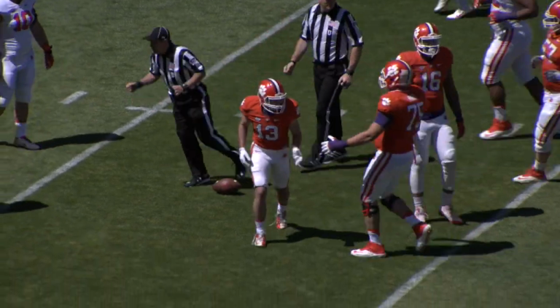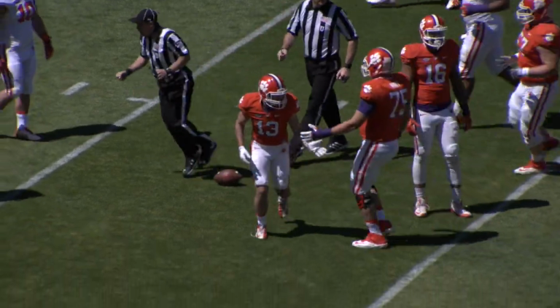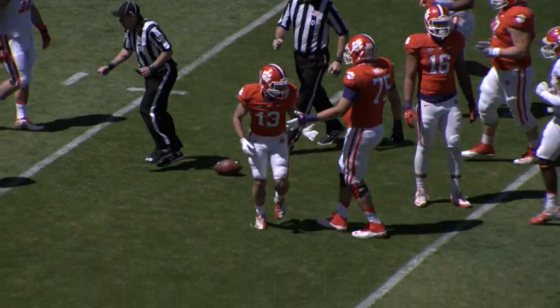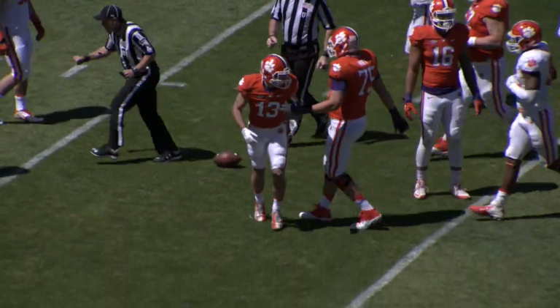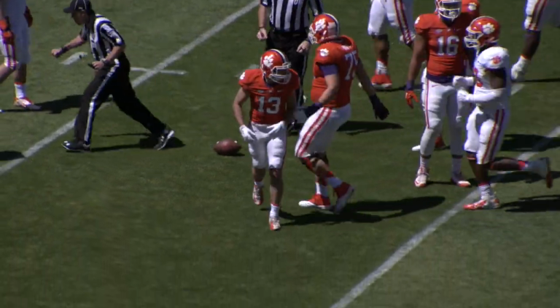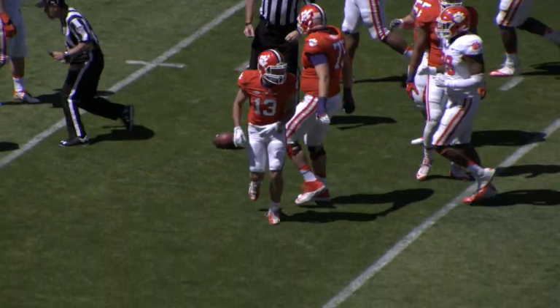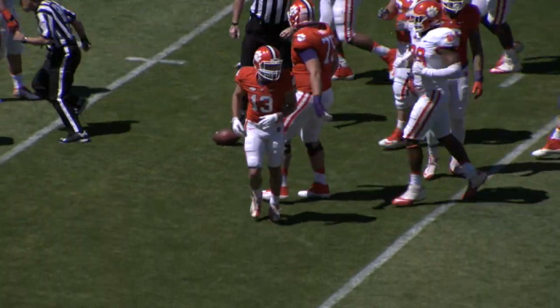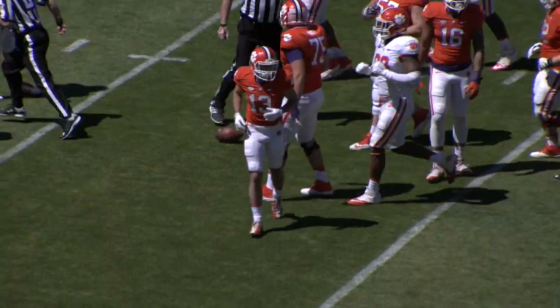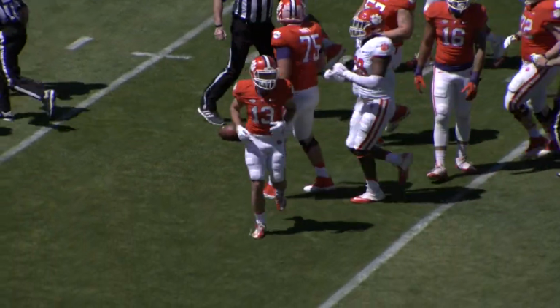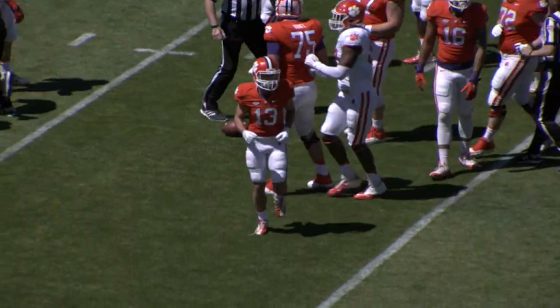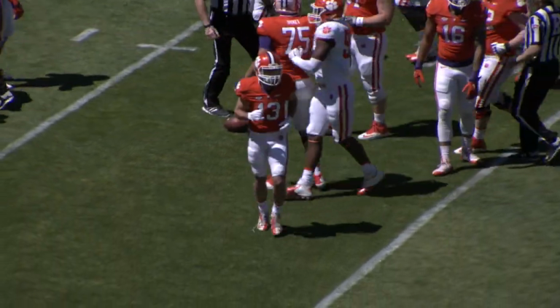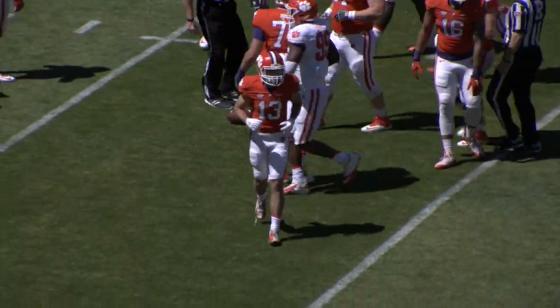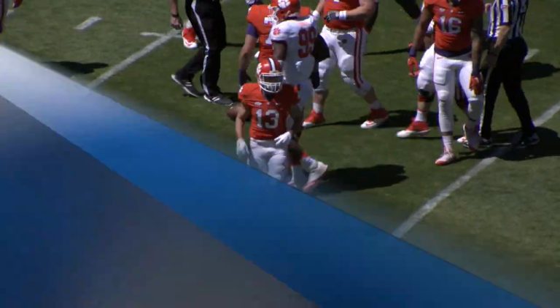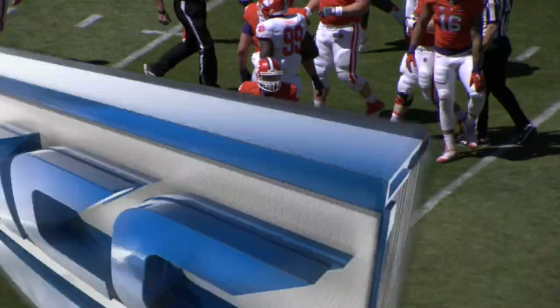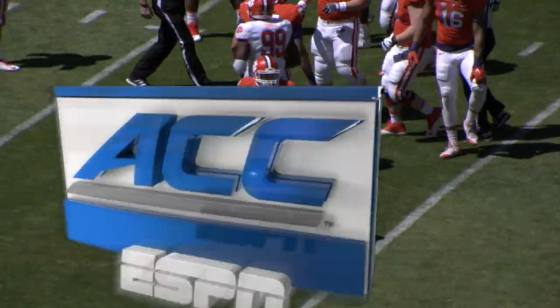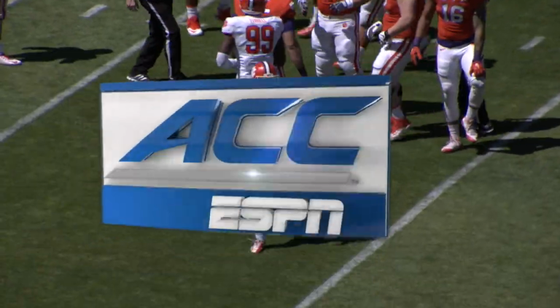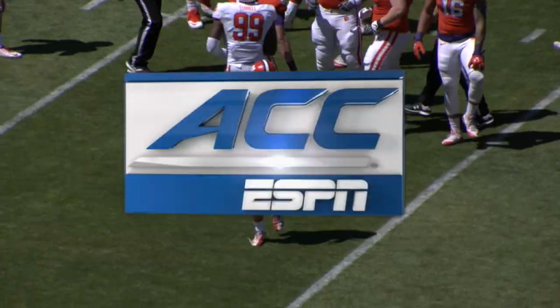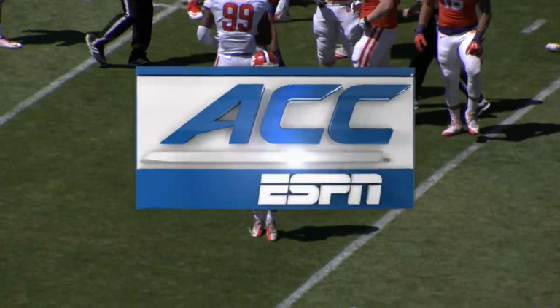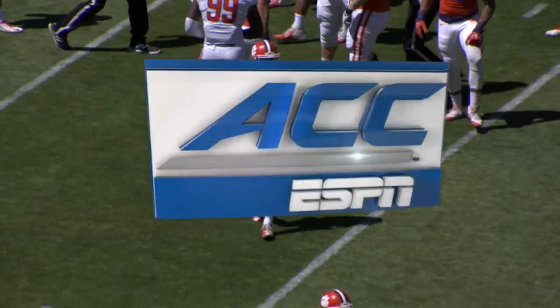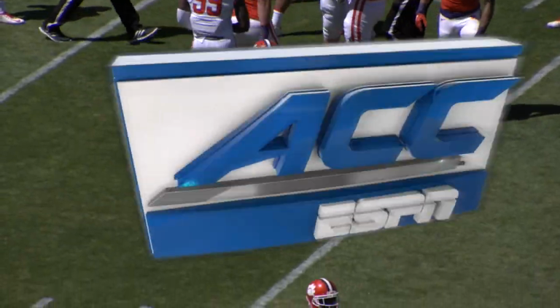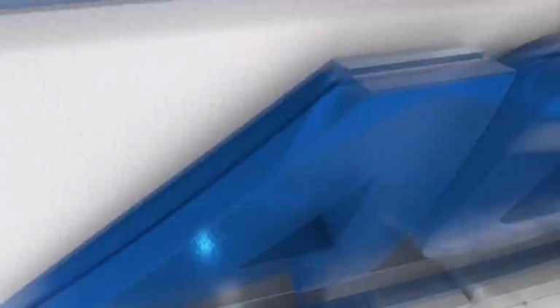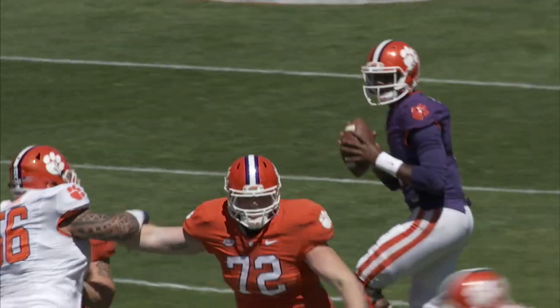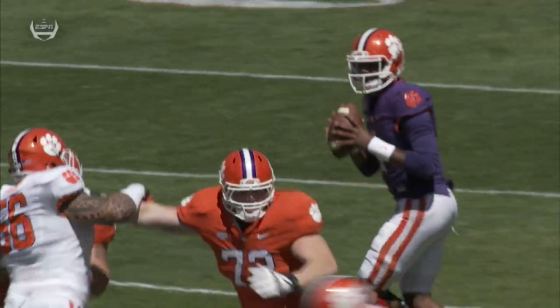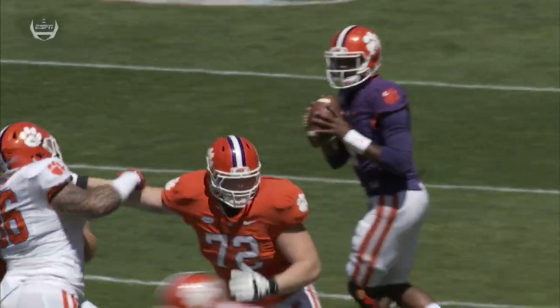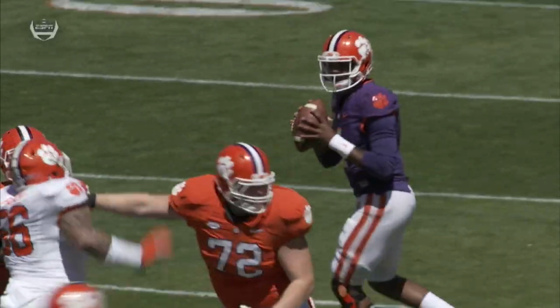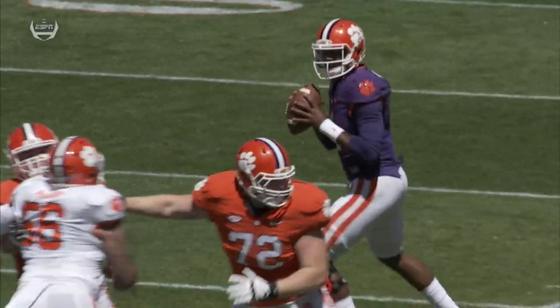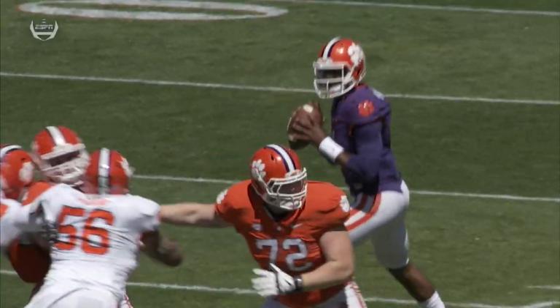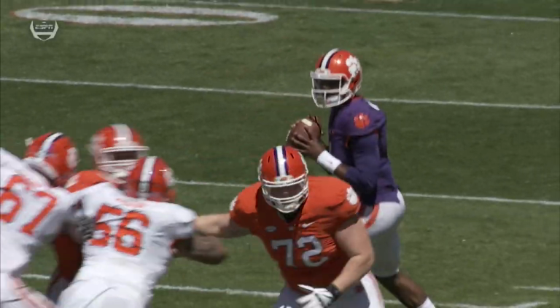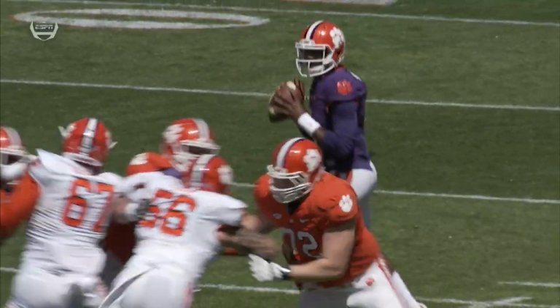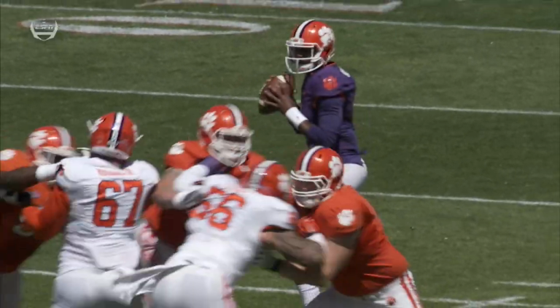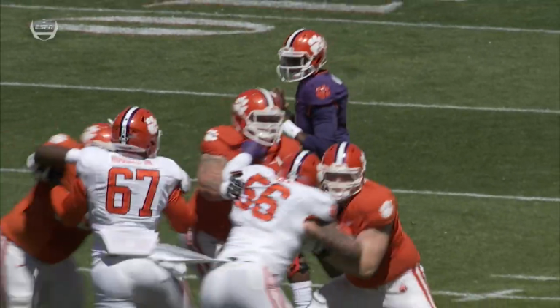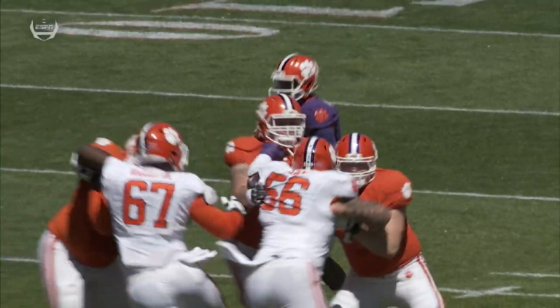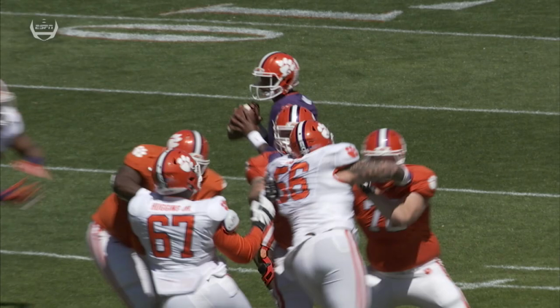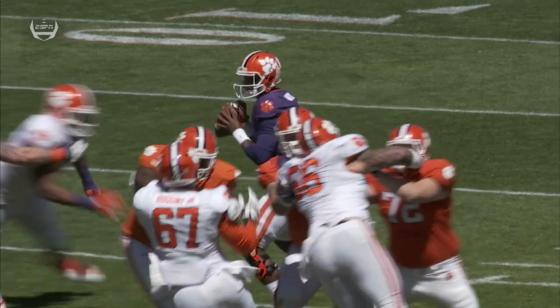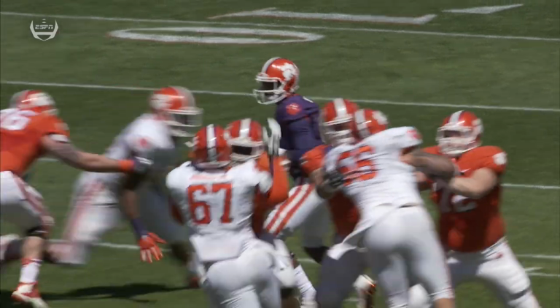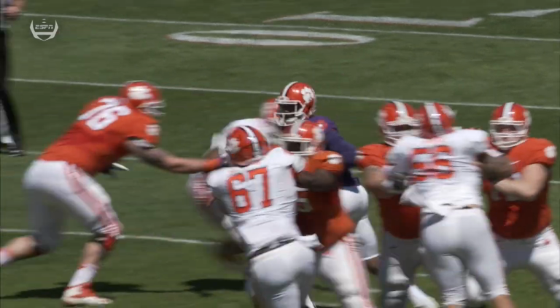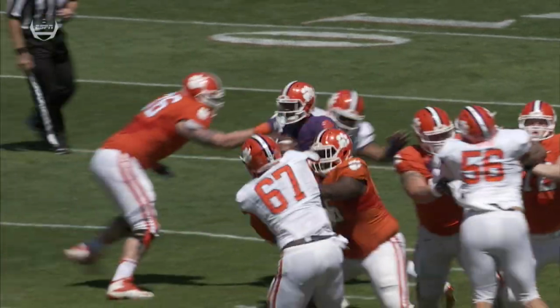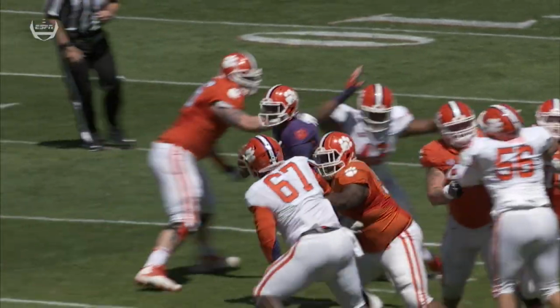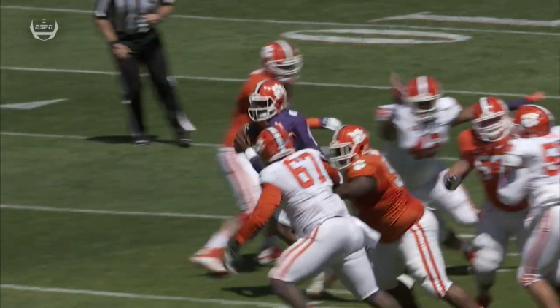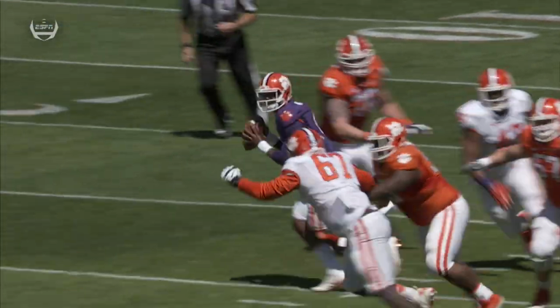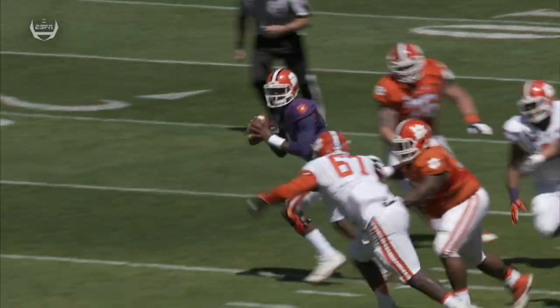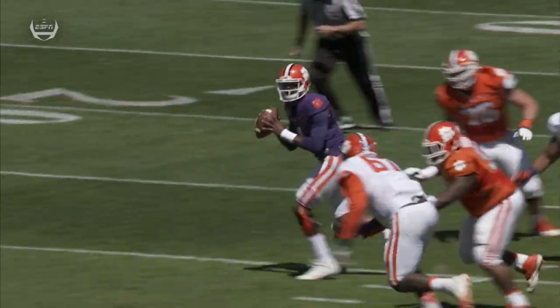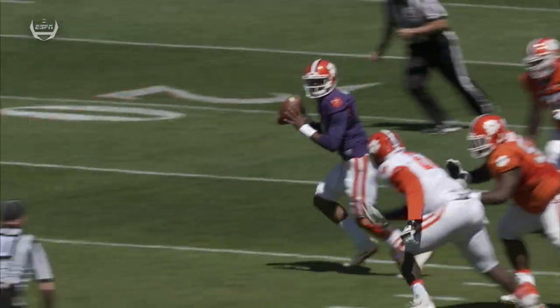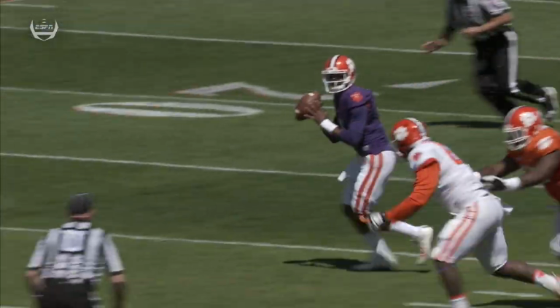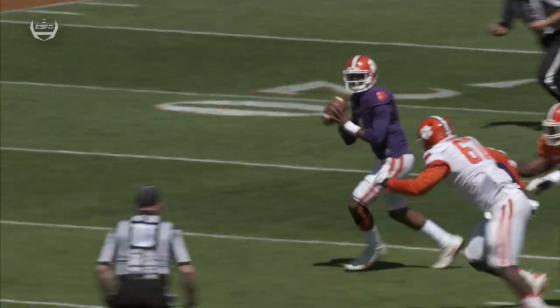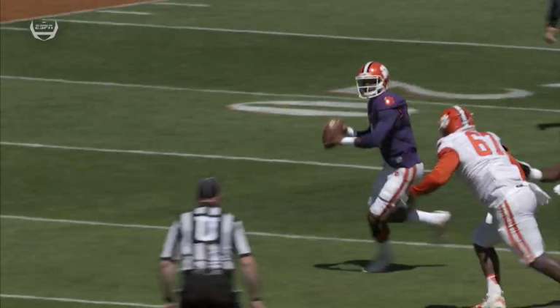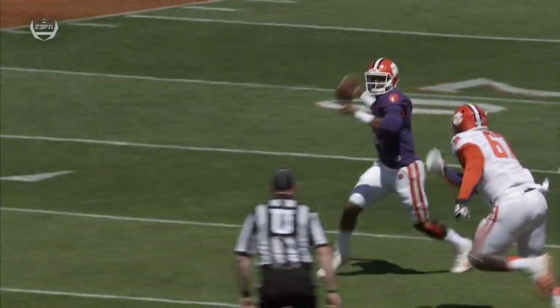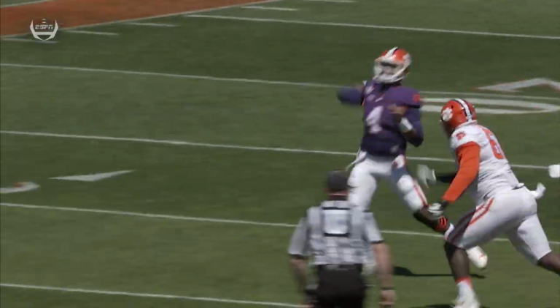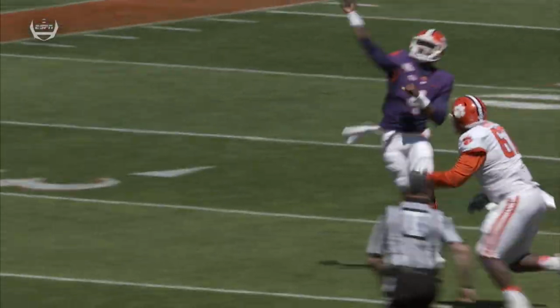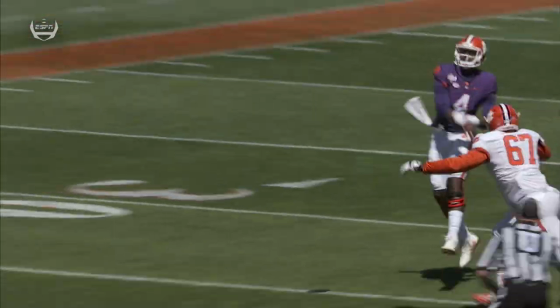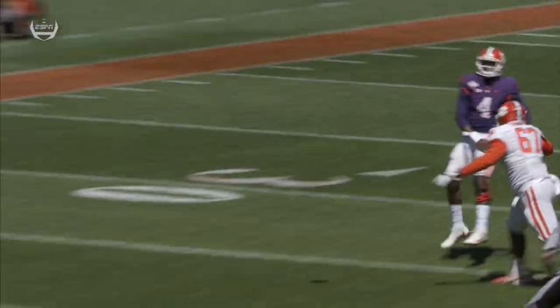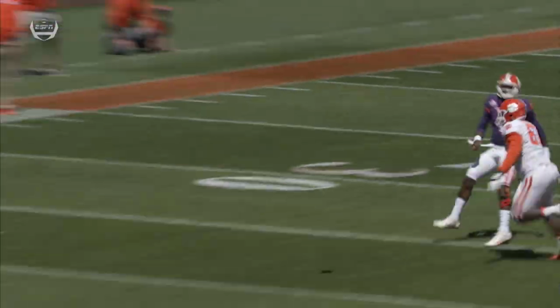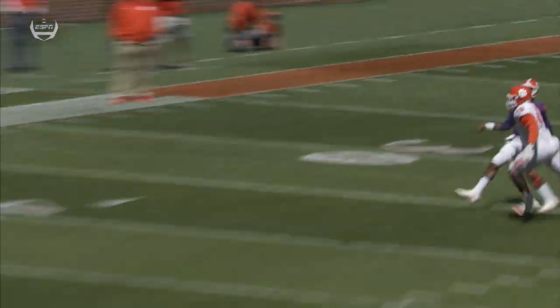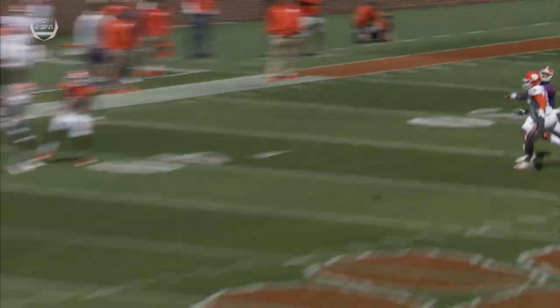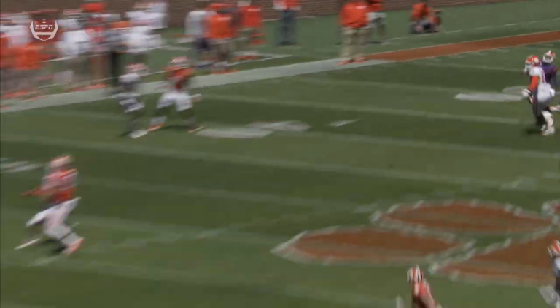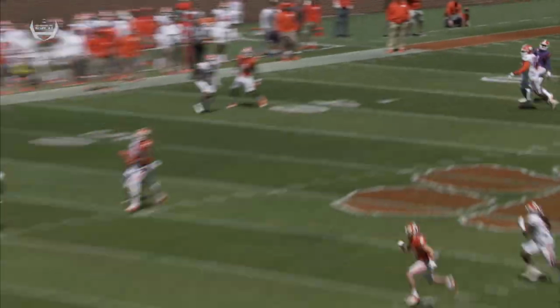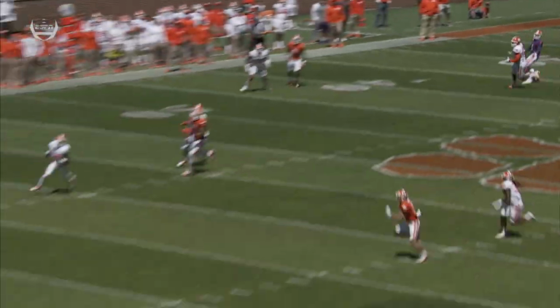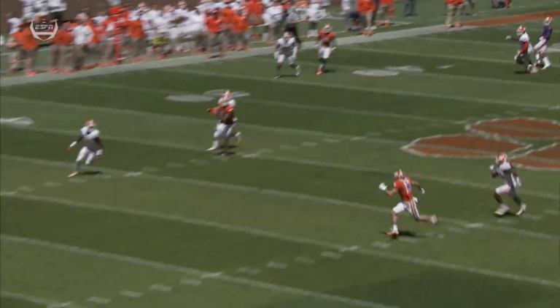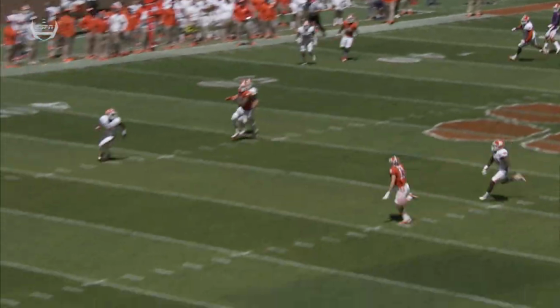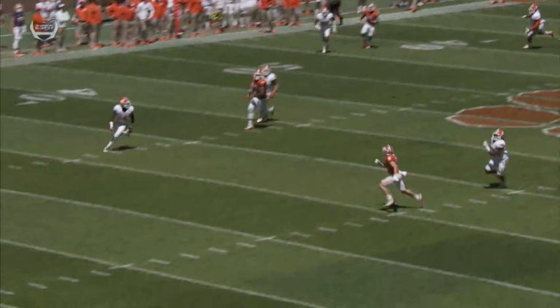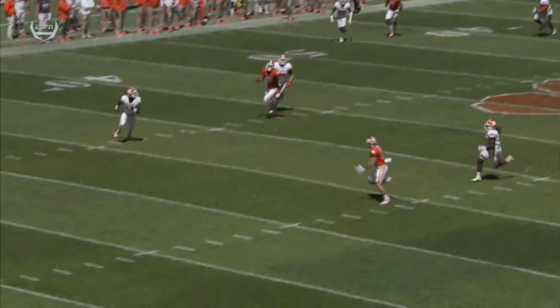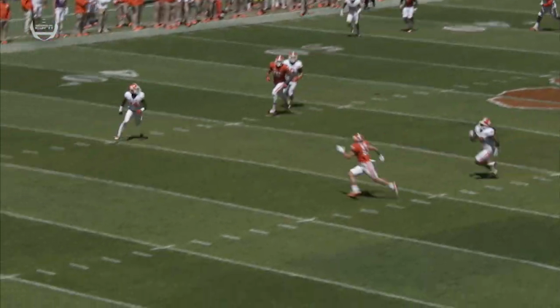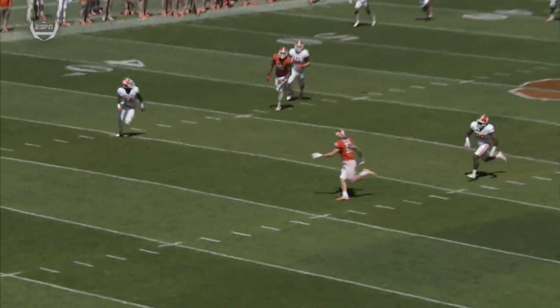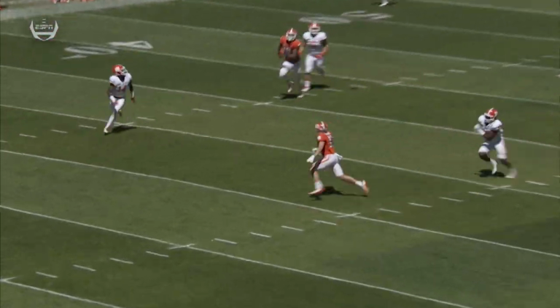Hunter Renfro, one of the heroes of the national championship game, caught two touchdowns for number four. And Watson looks smooth. Oh he does, man.